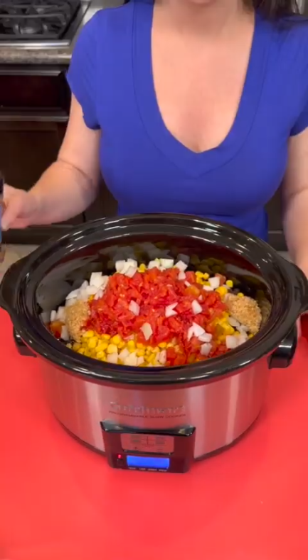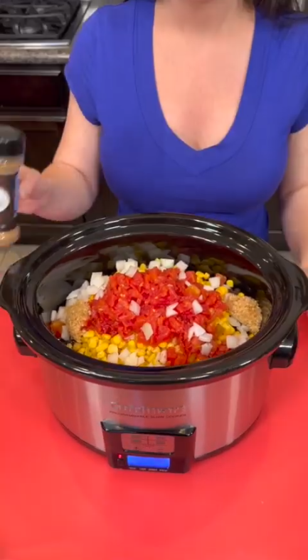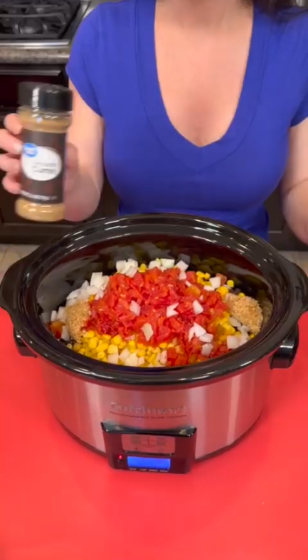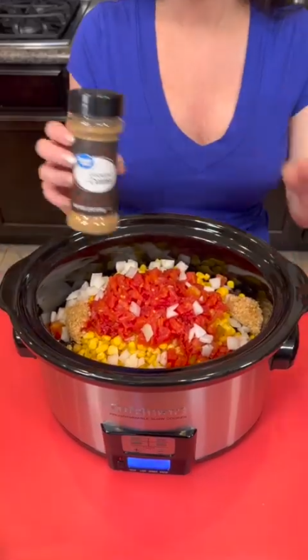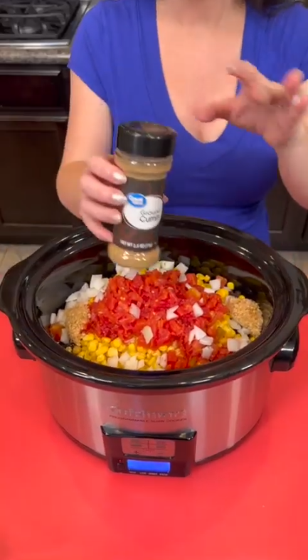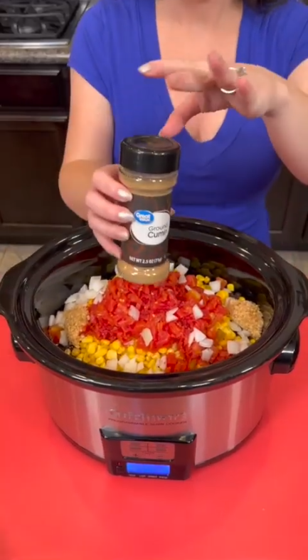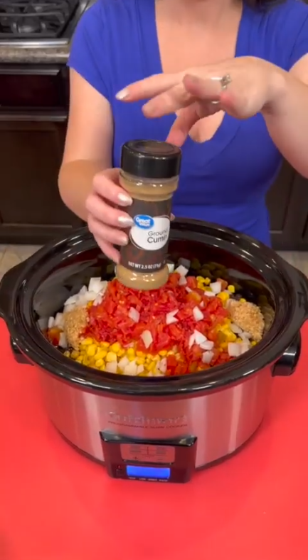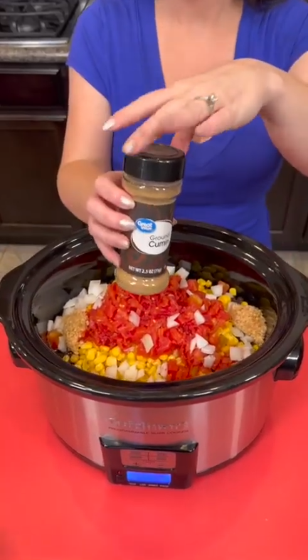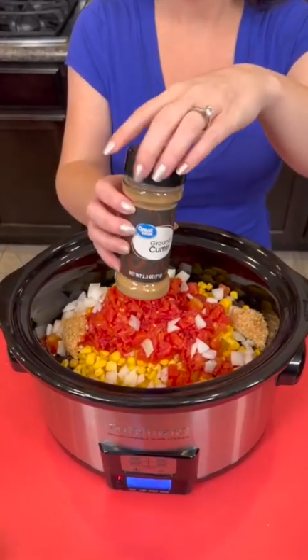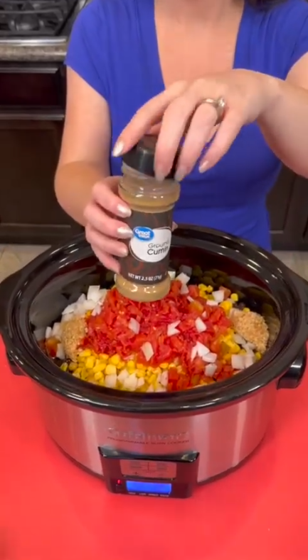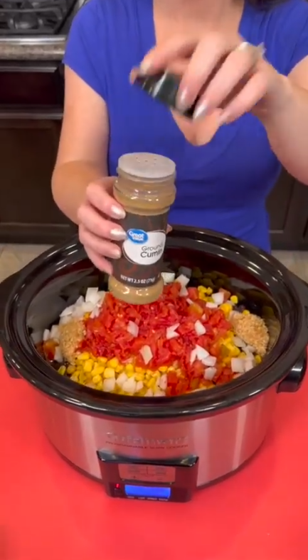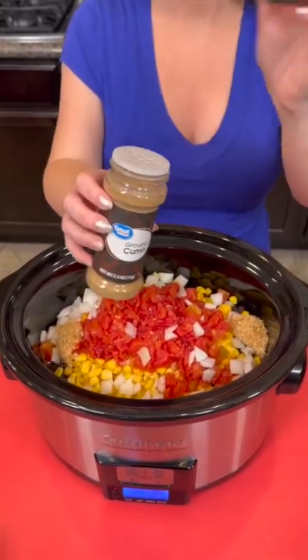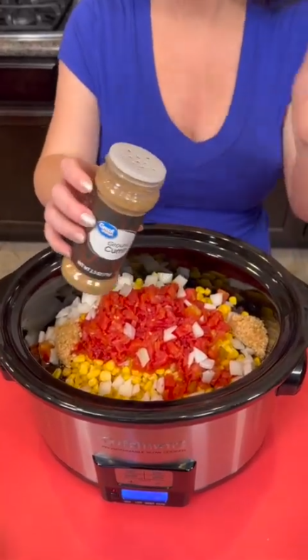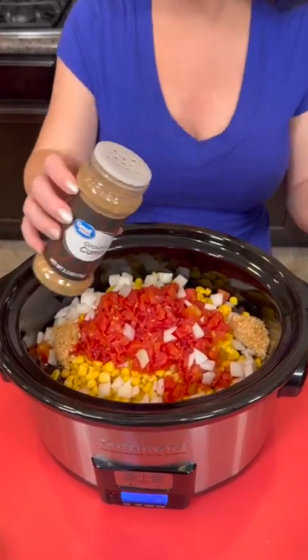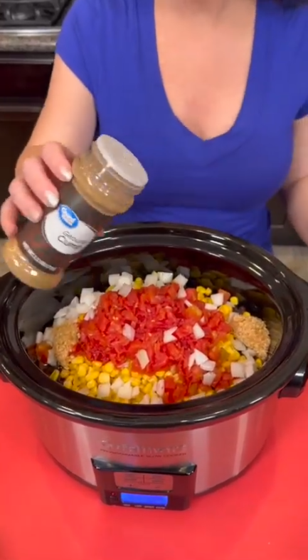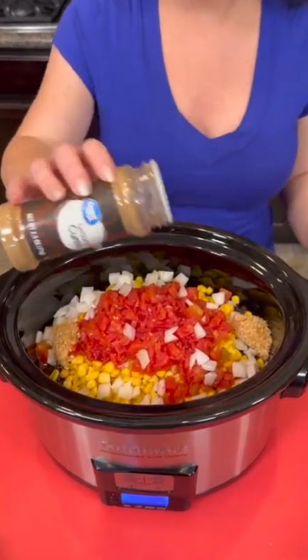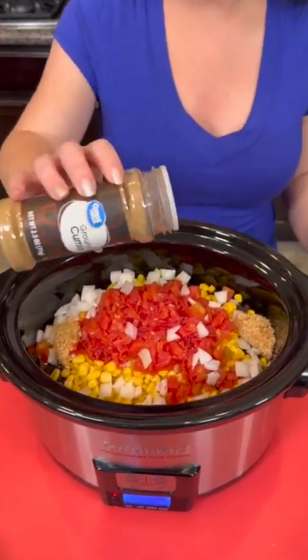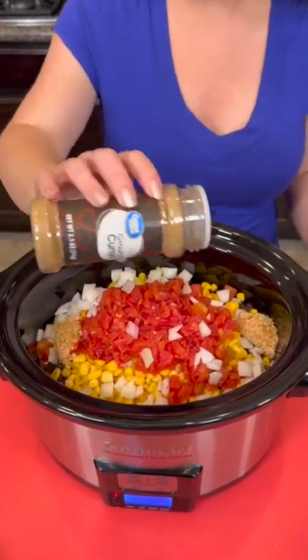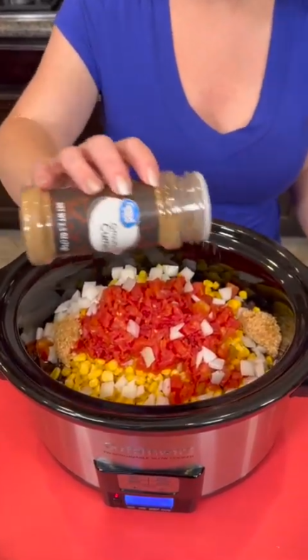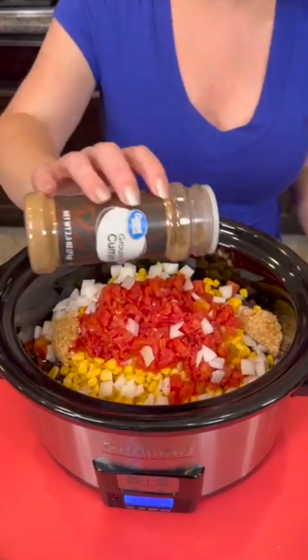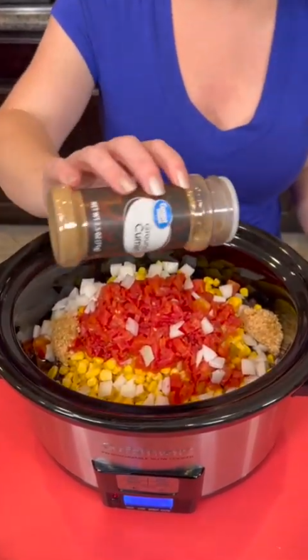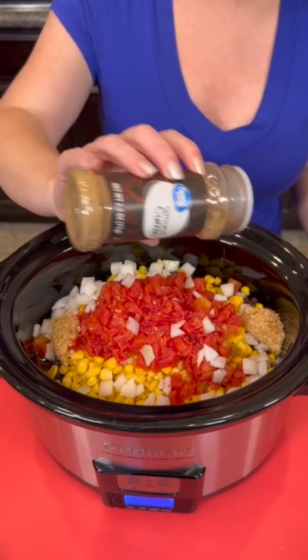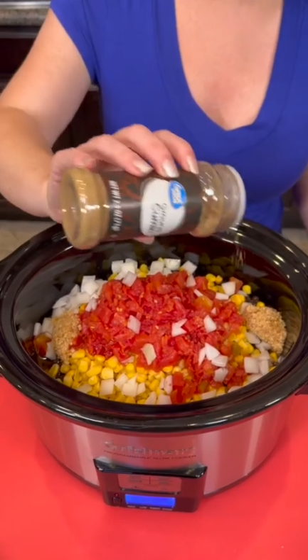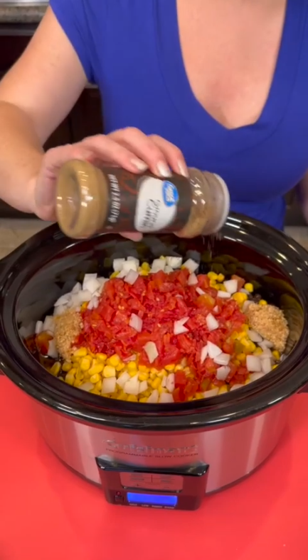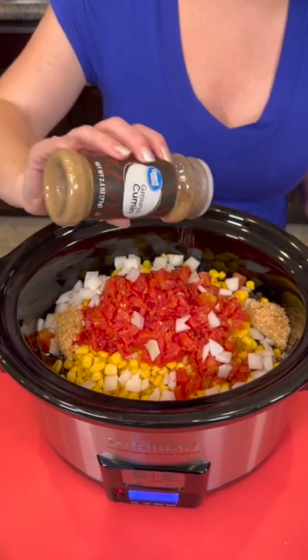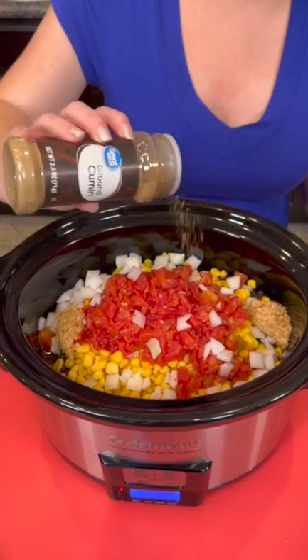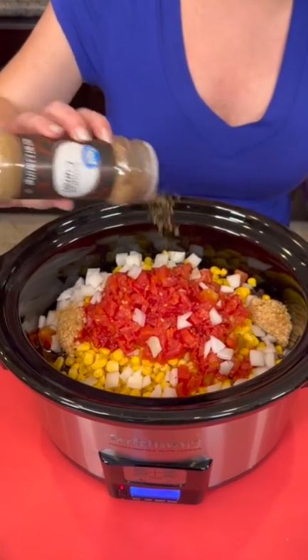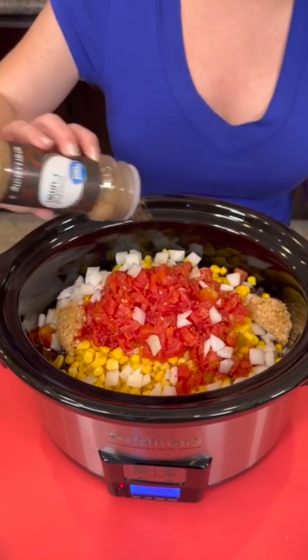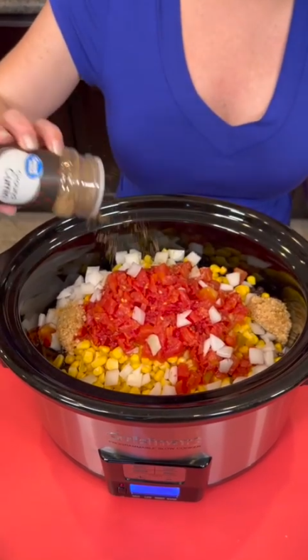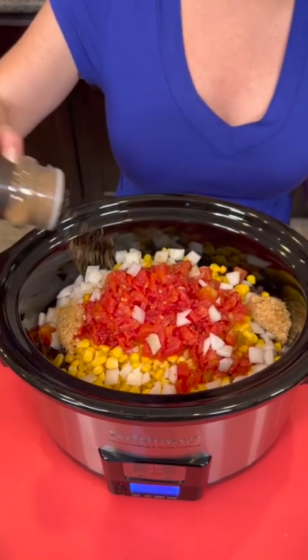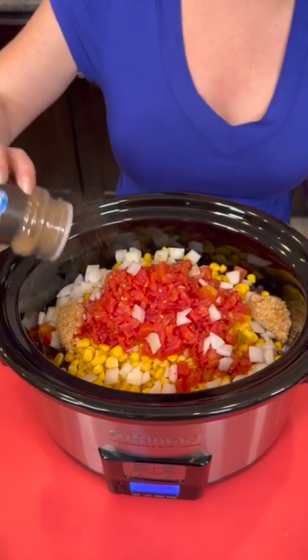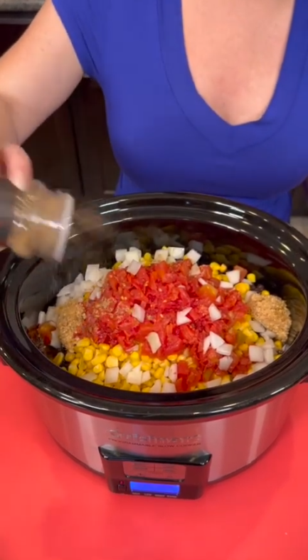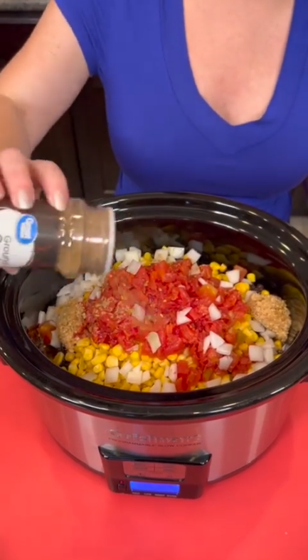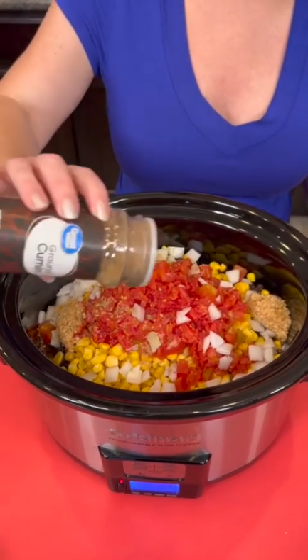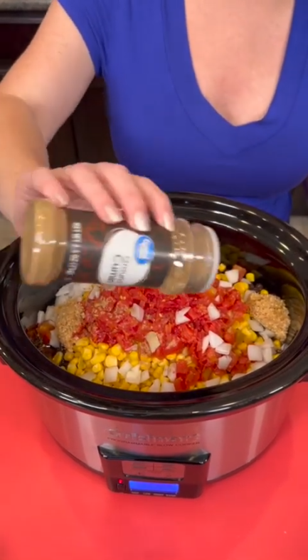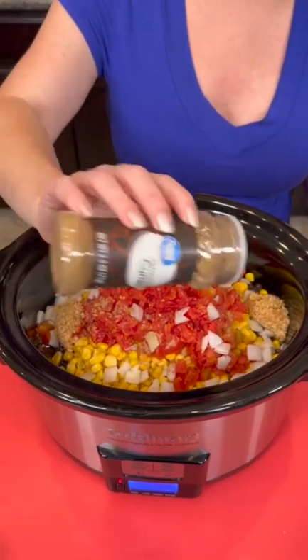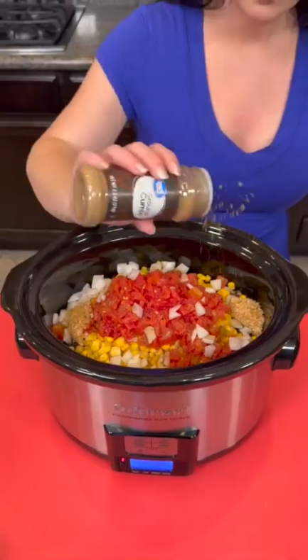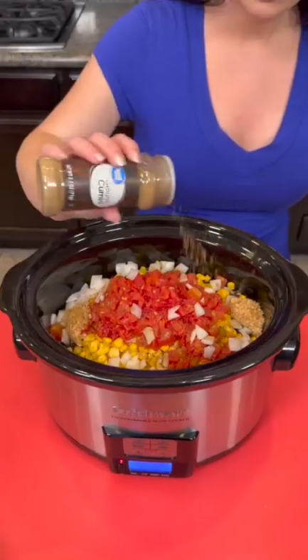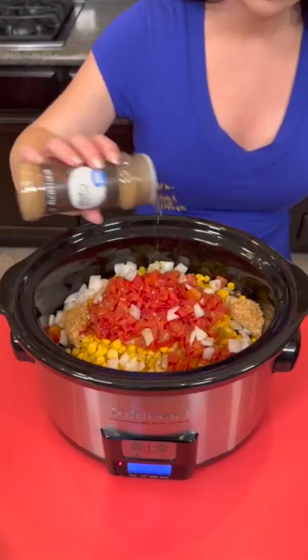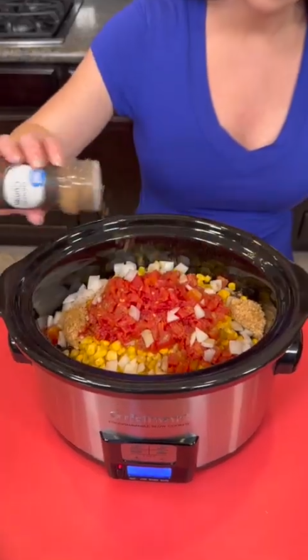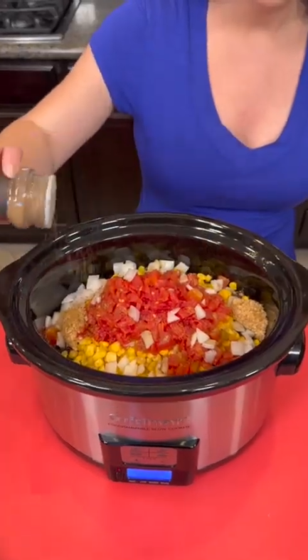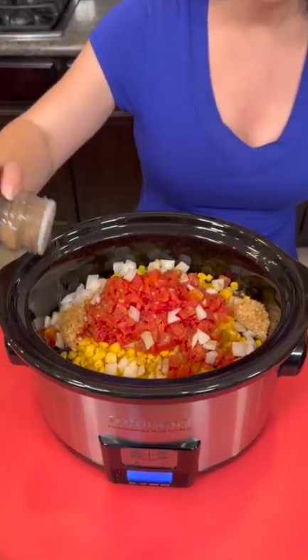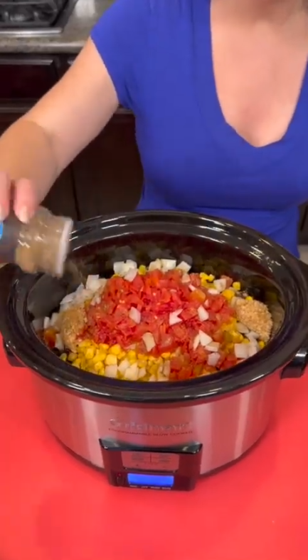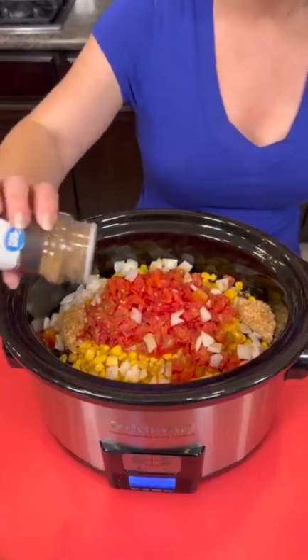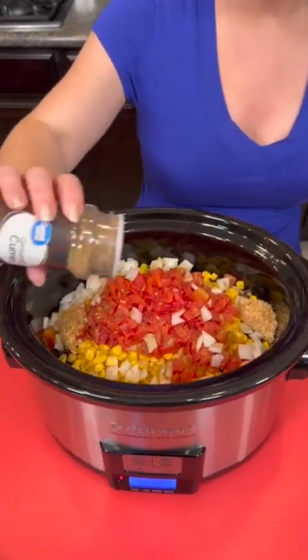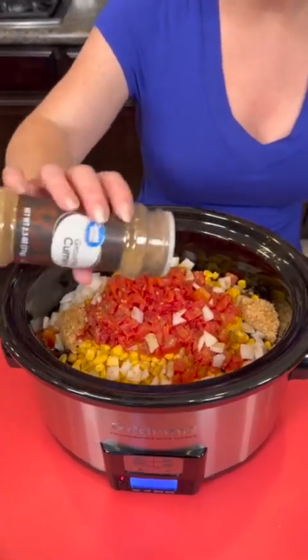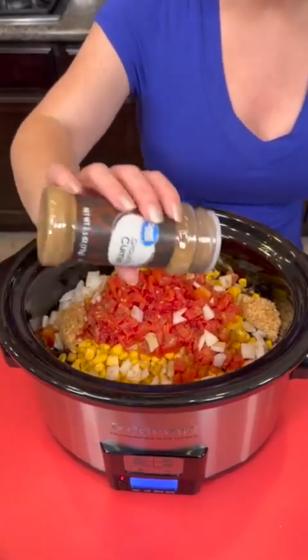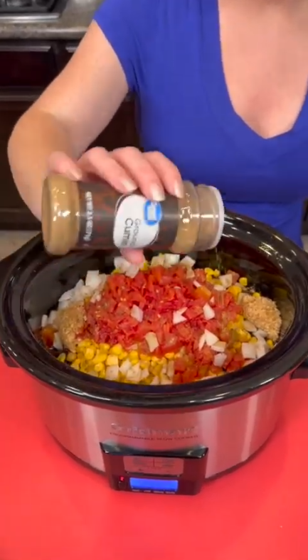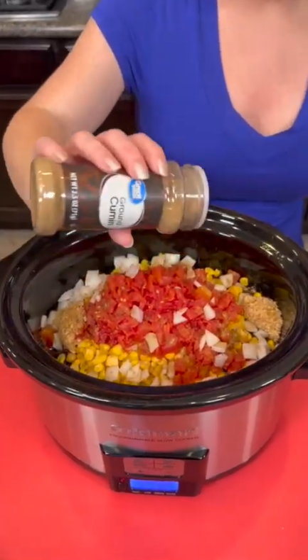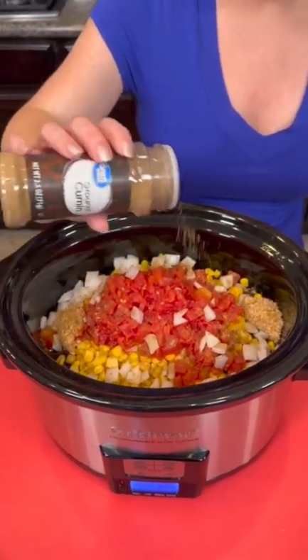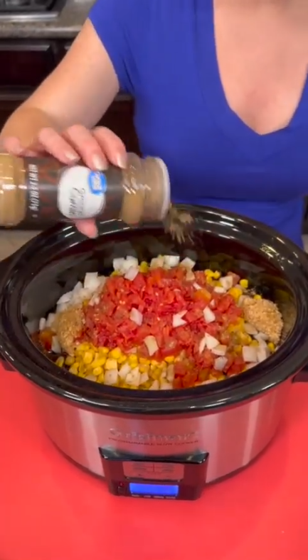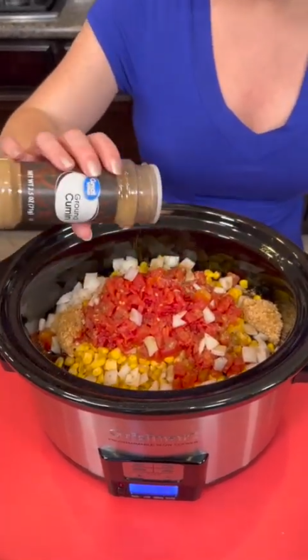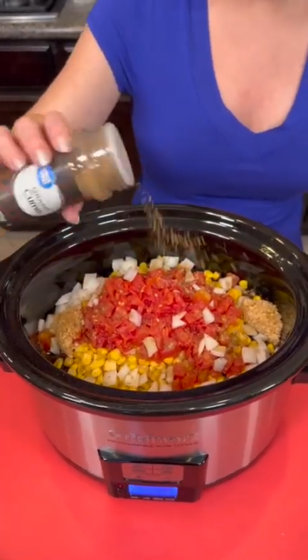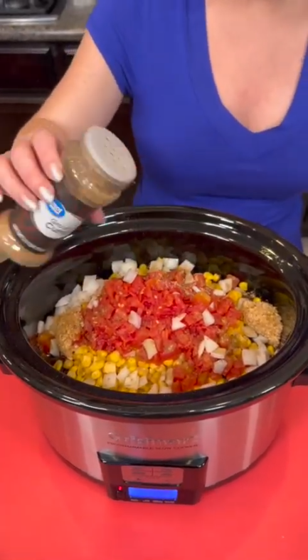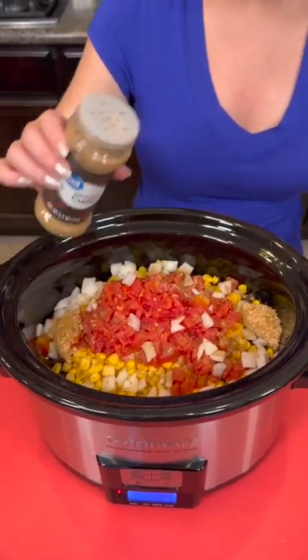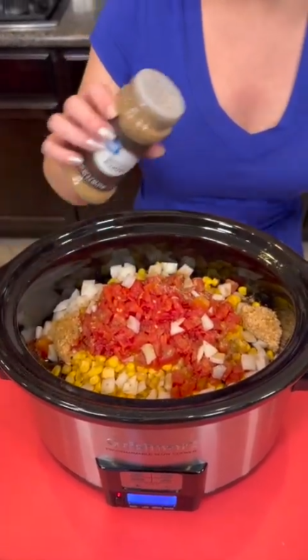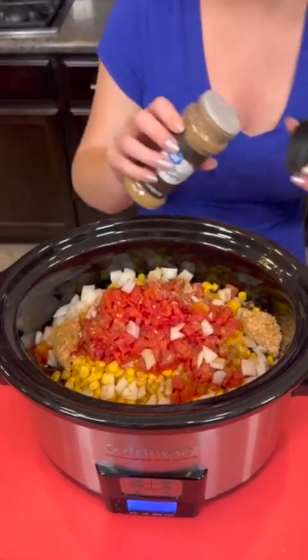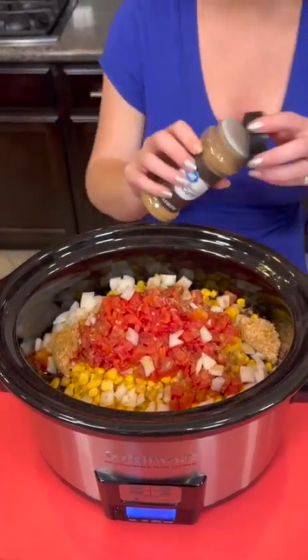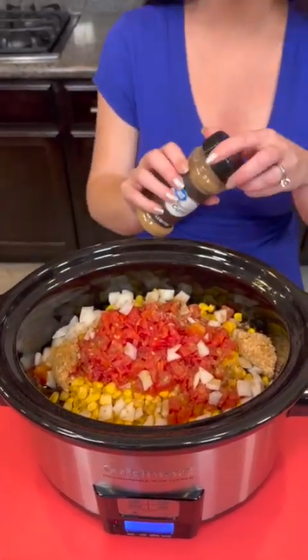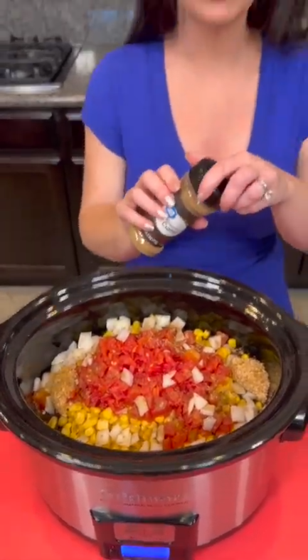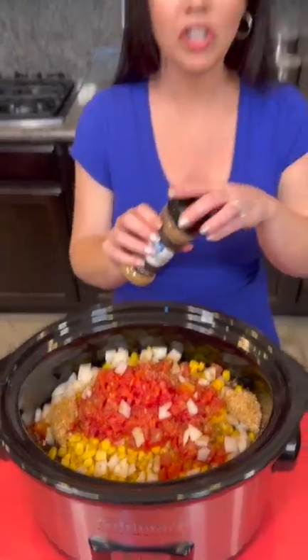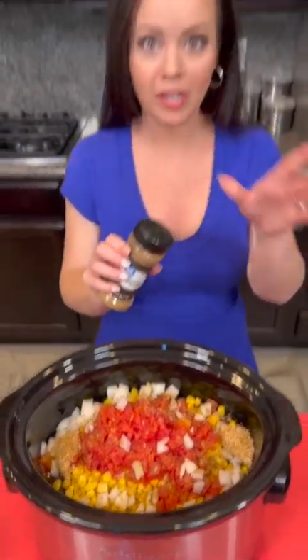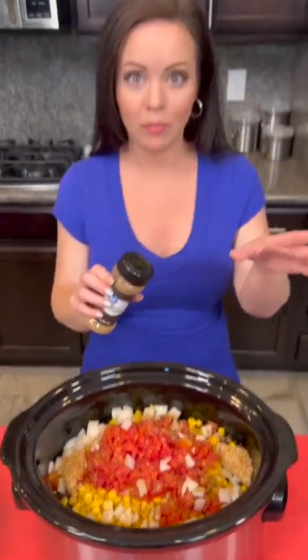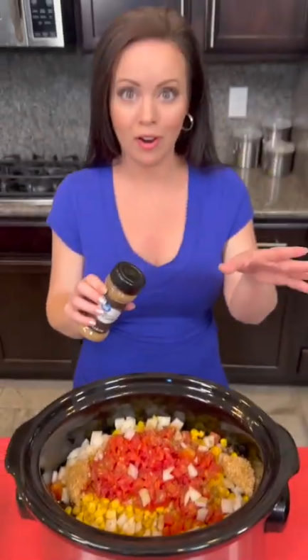Now we're gonna add some ground cumin — am I saying that right? Cumin? That should be enough. And now we're gonna need some chicken broth.